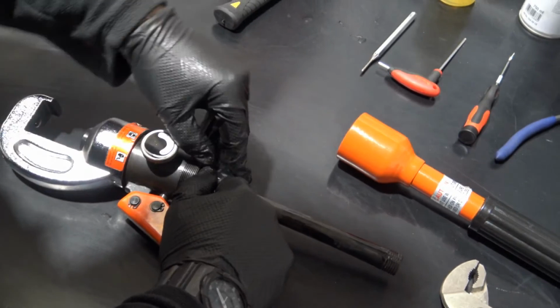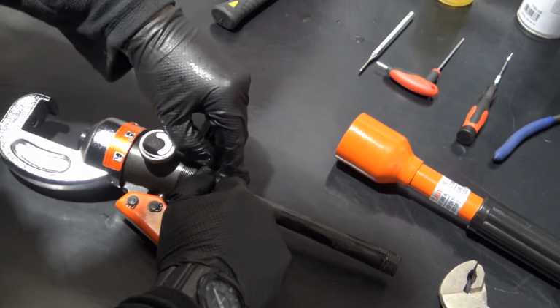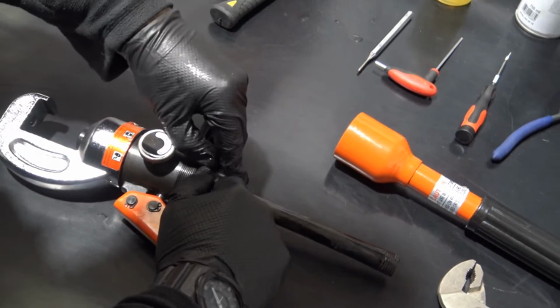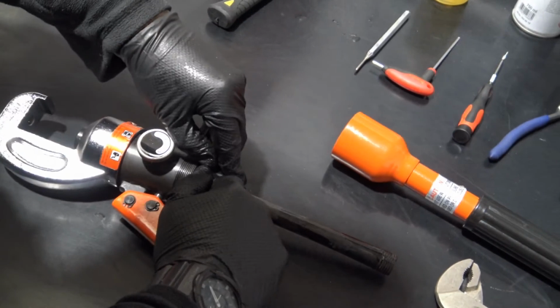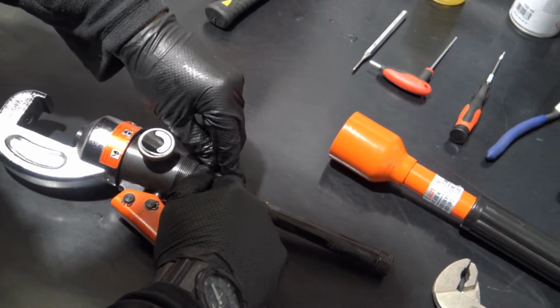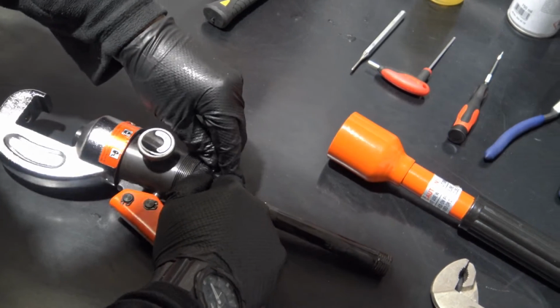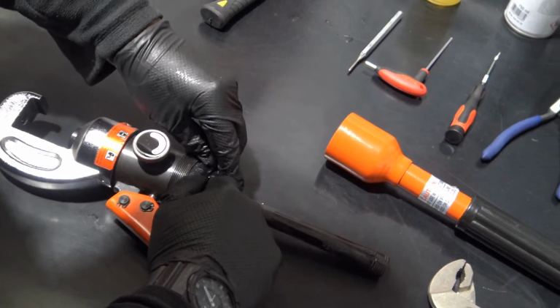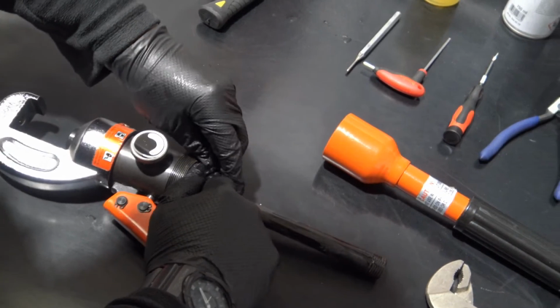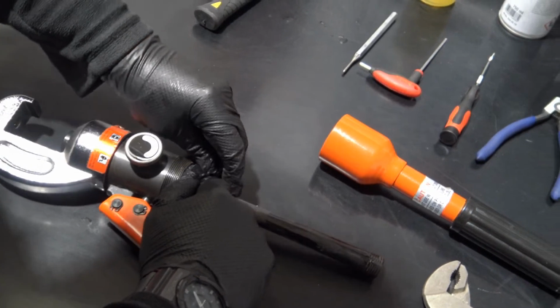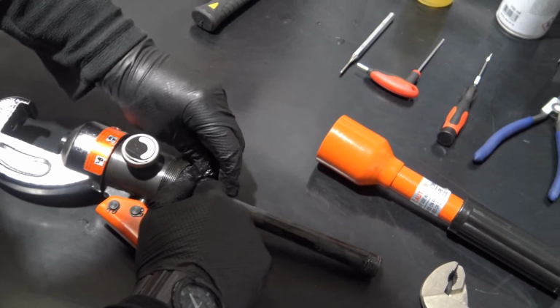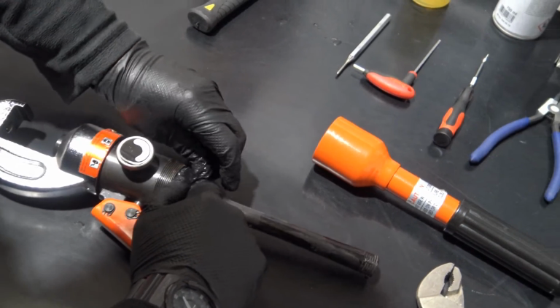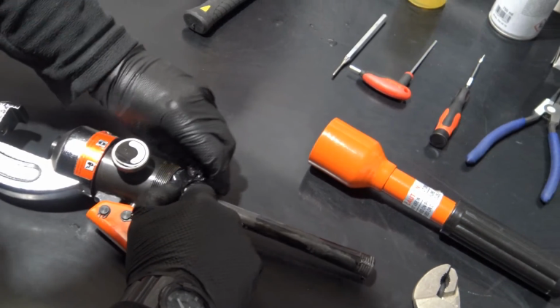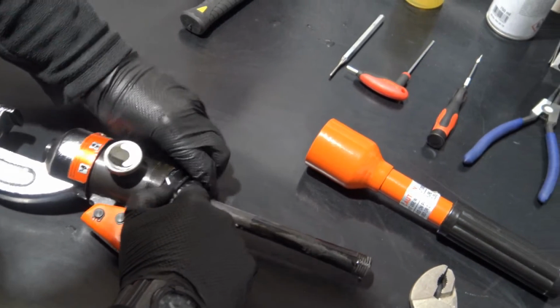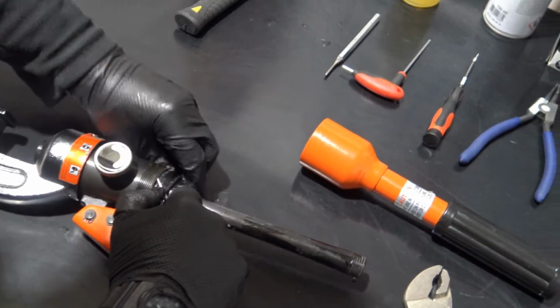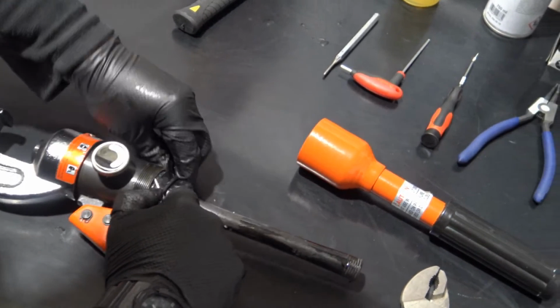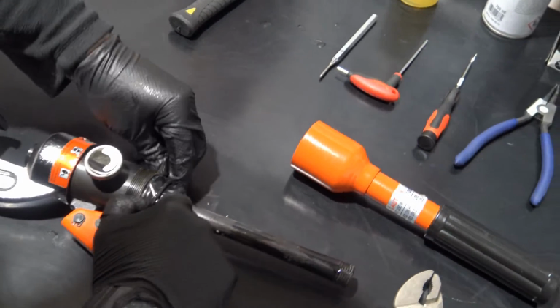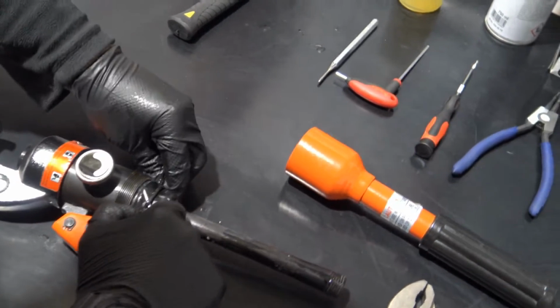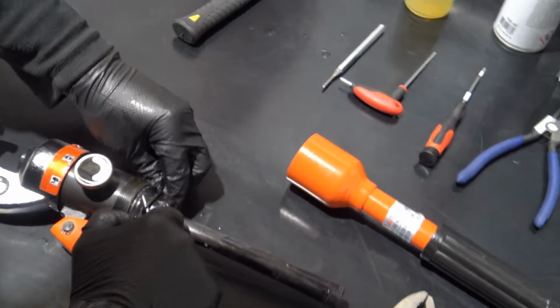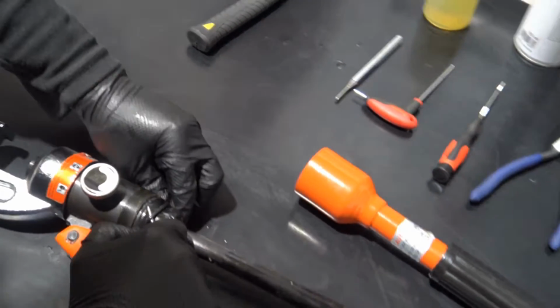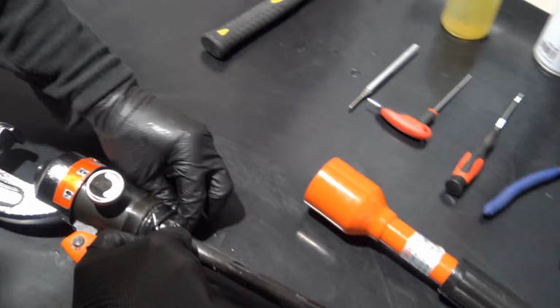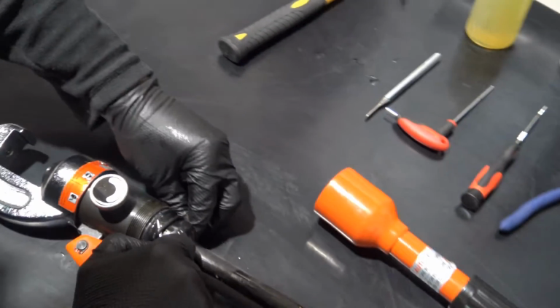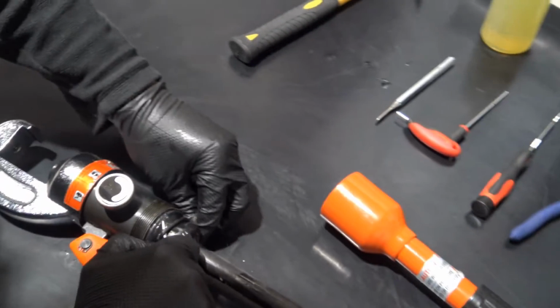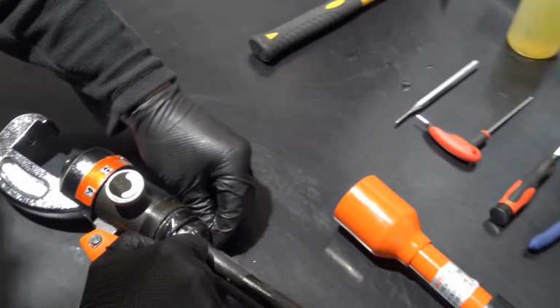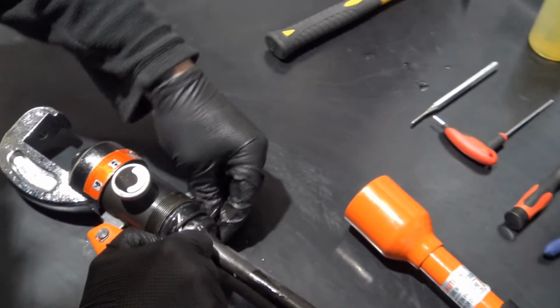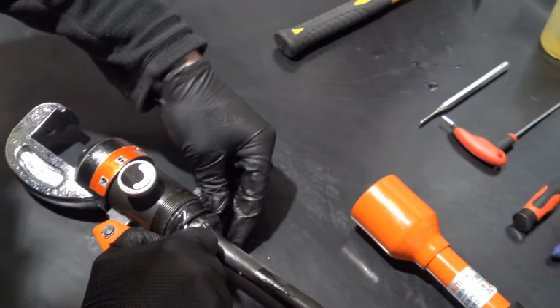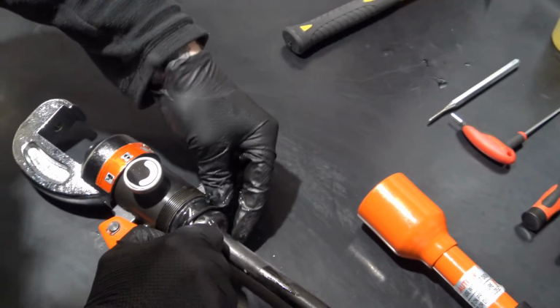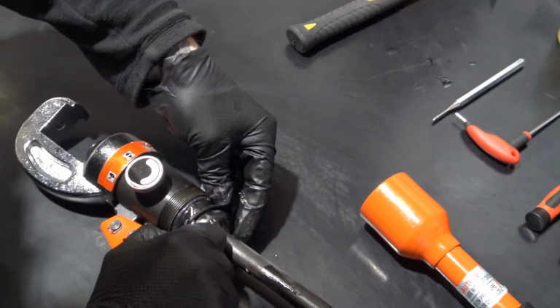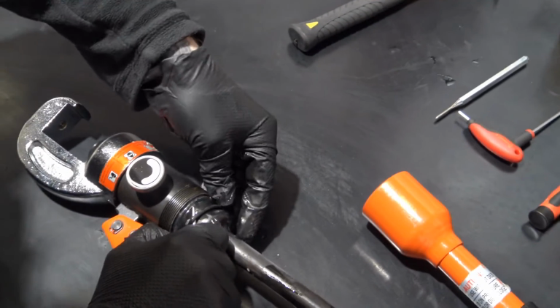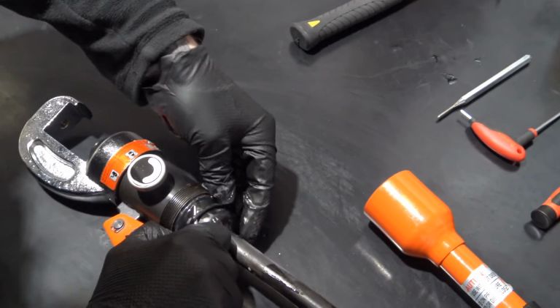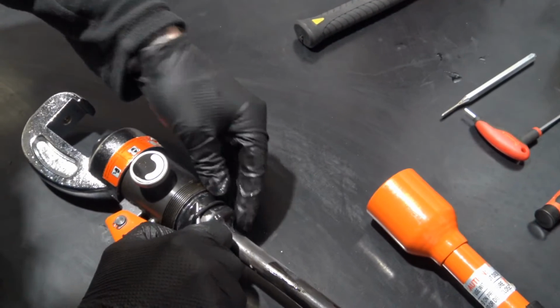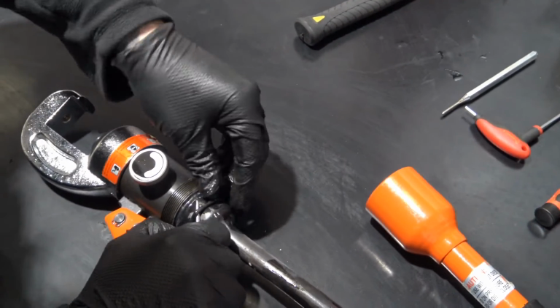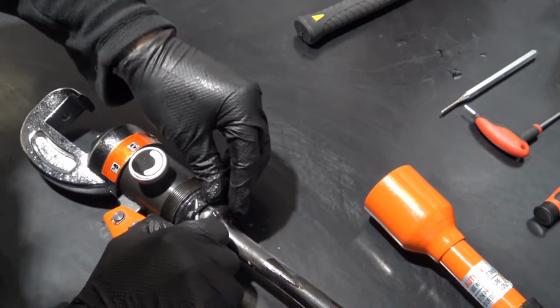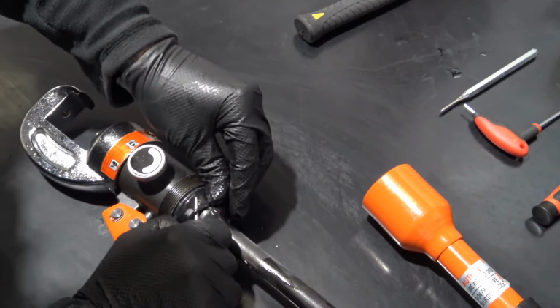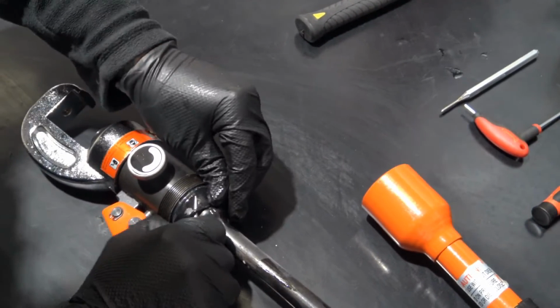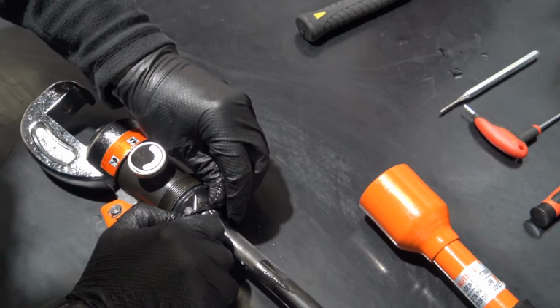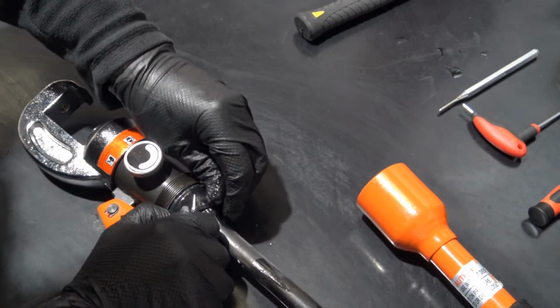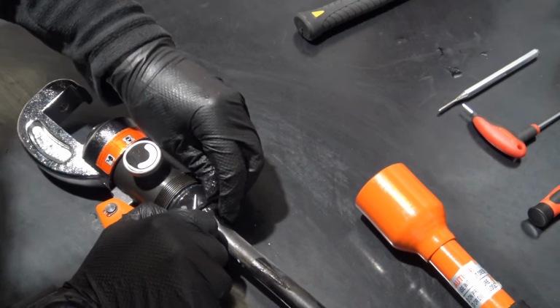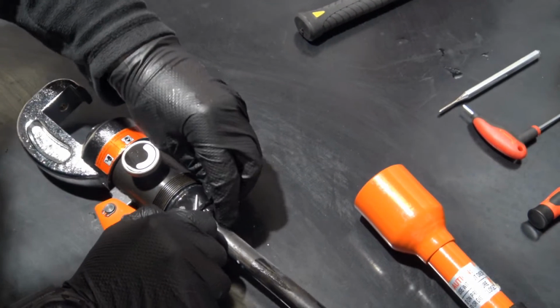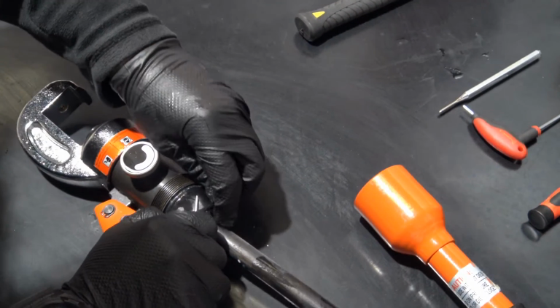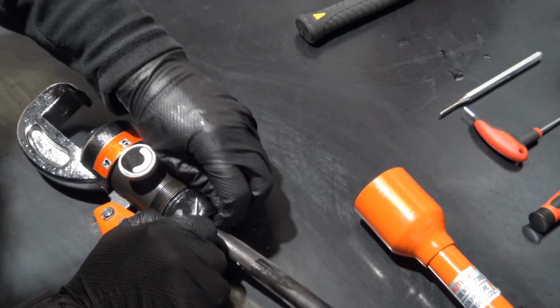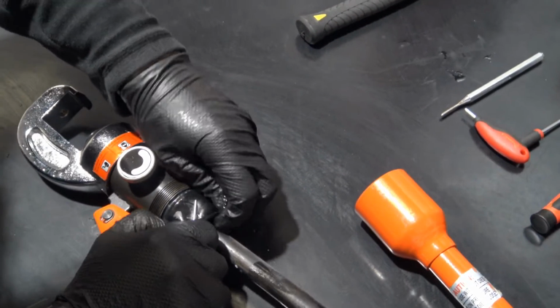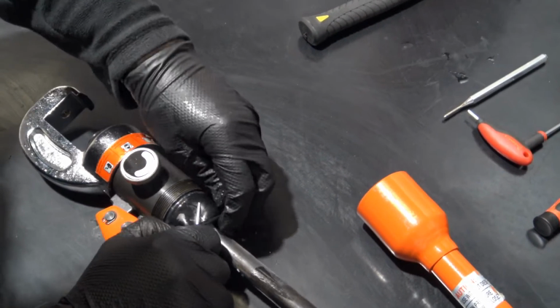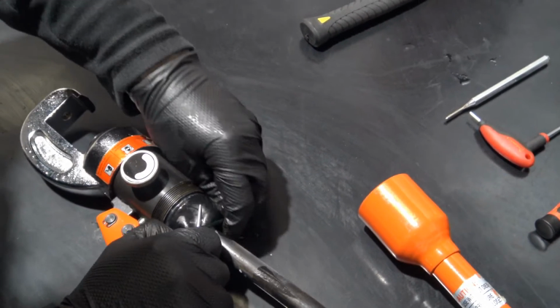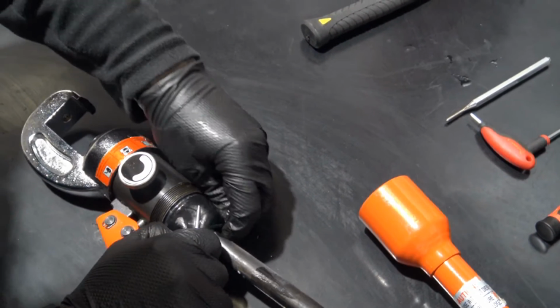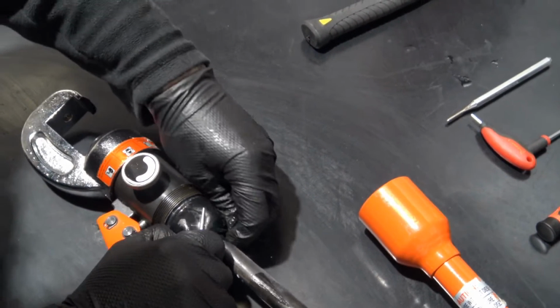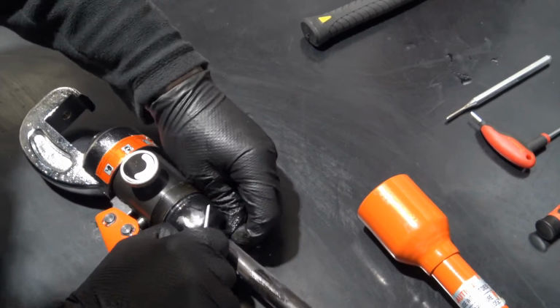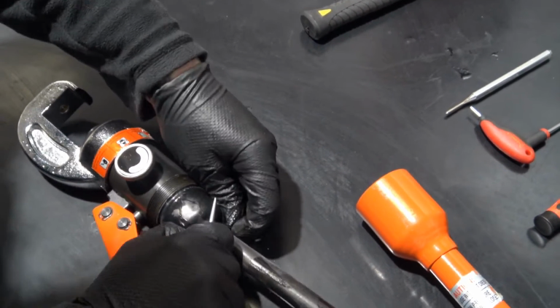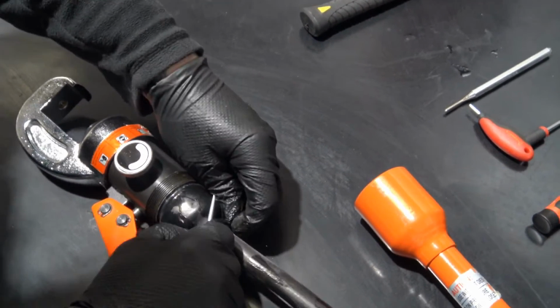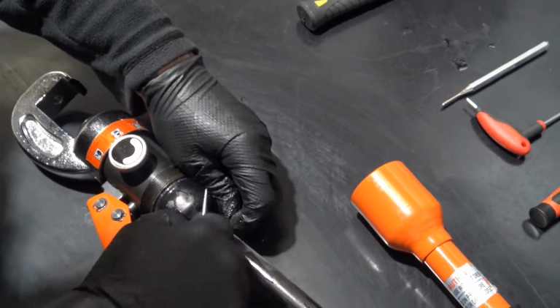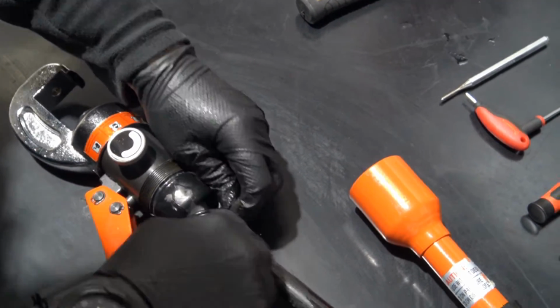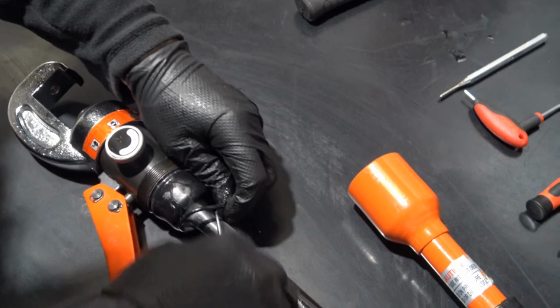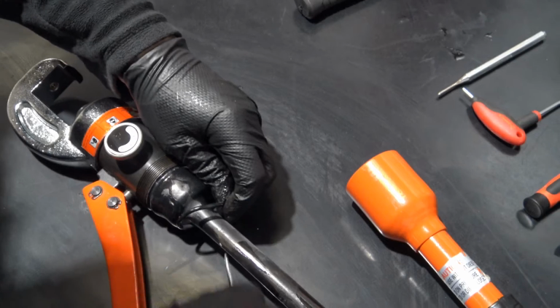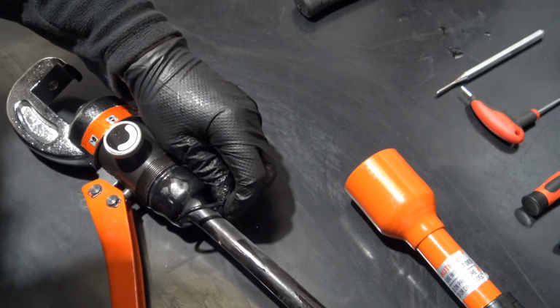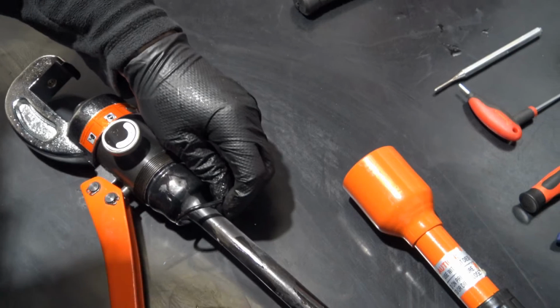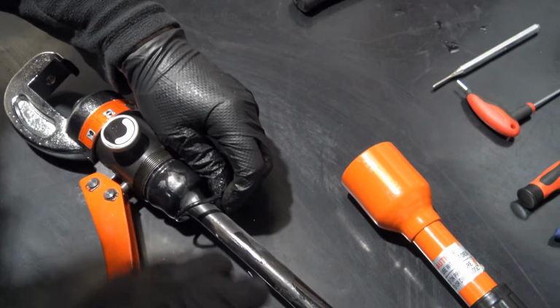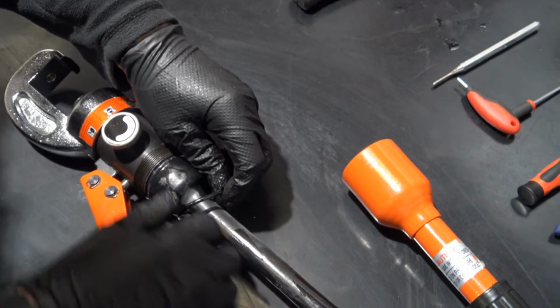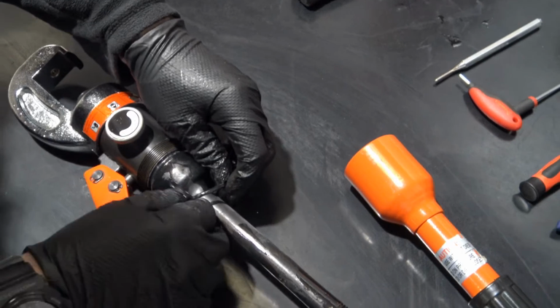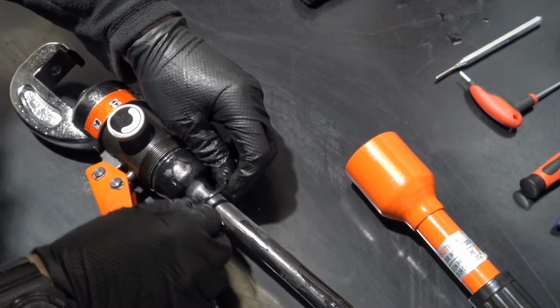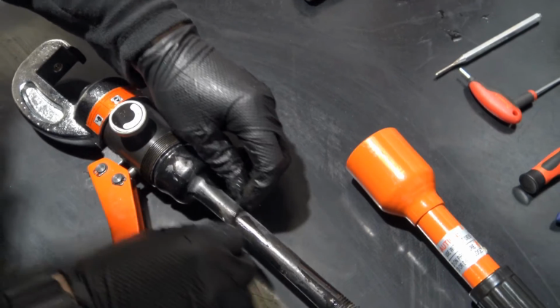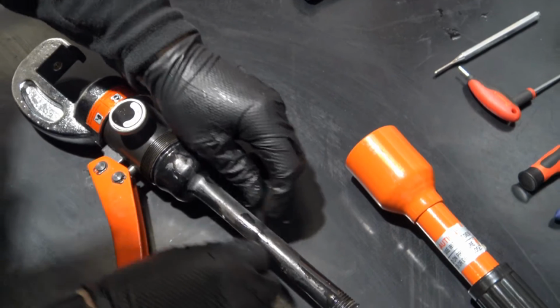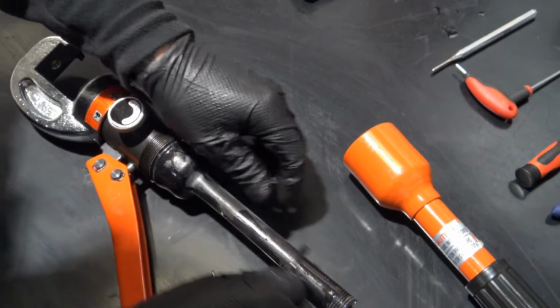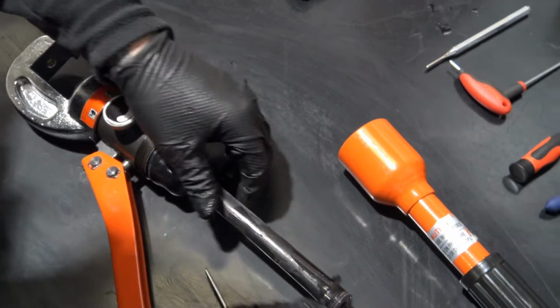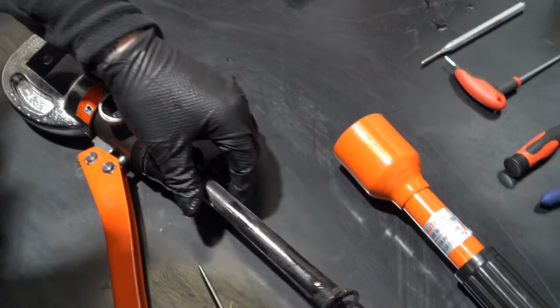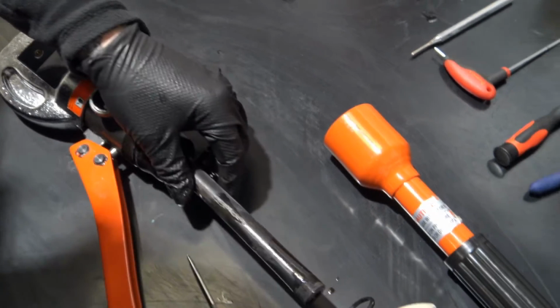Remove the o-ring securing the bag in place on the tool. Be careful not to pierce the bag with any sharp instruments.